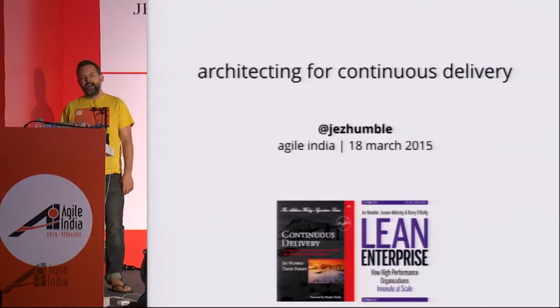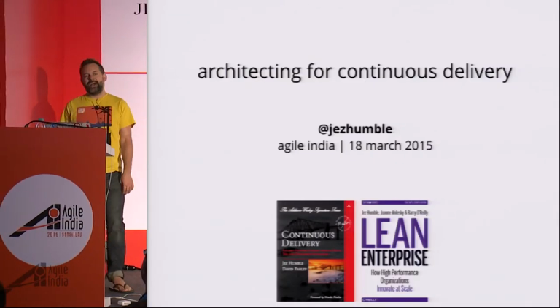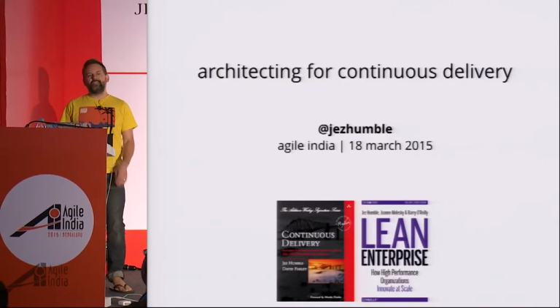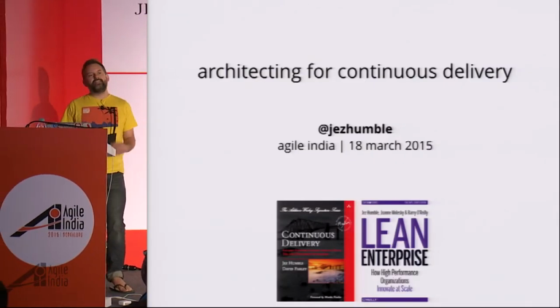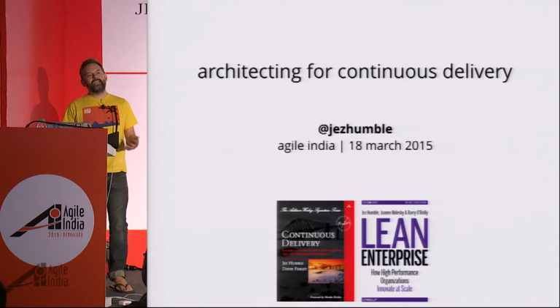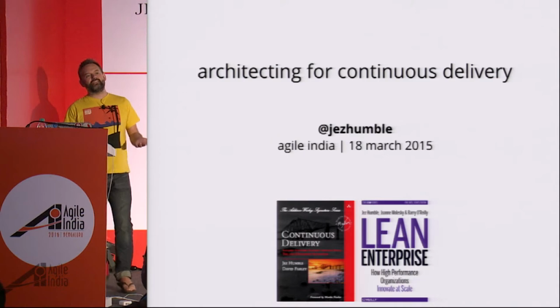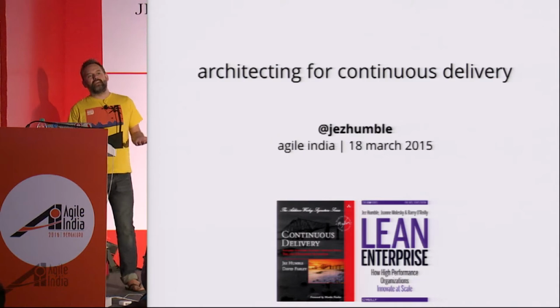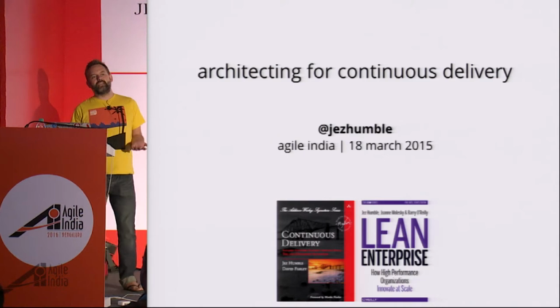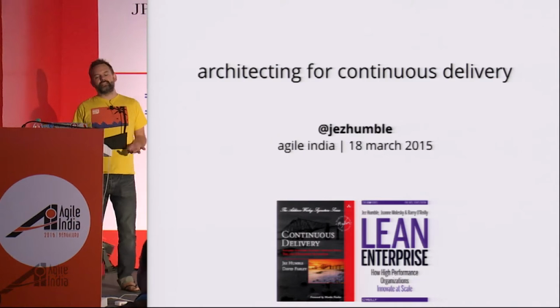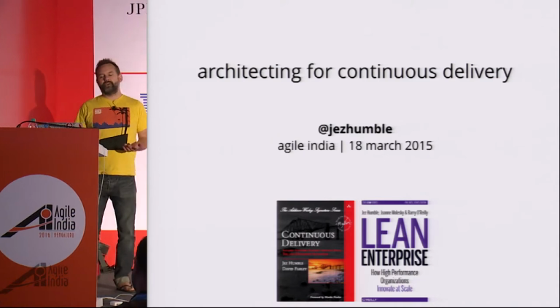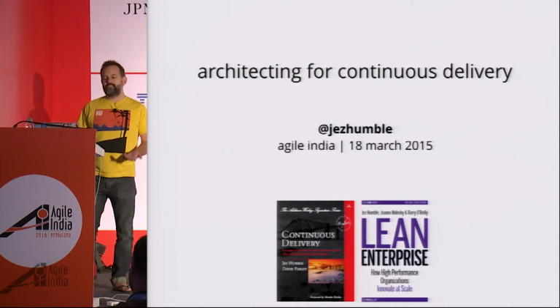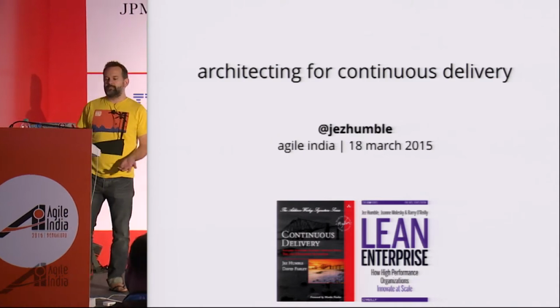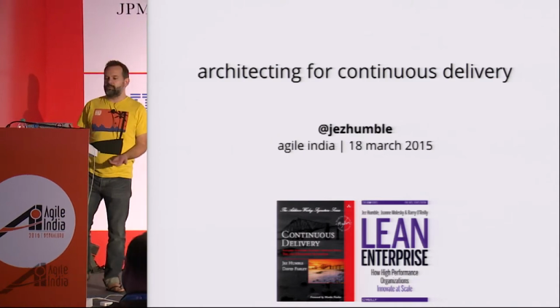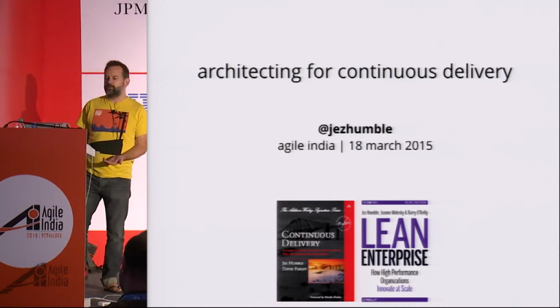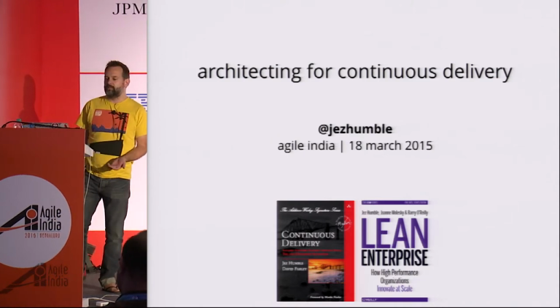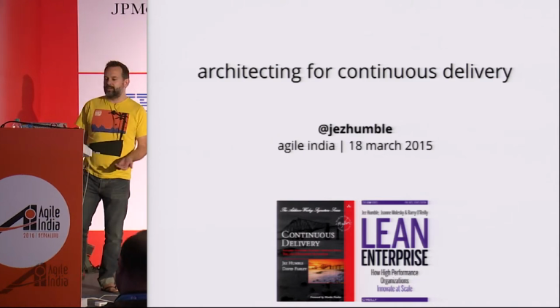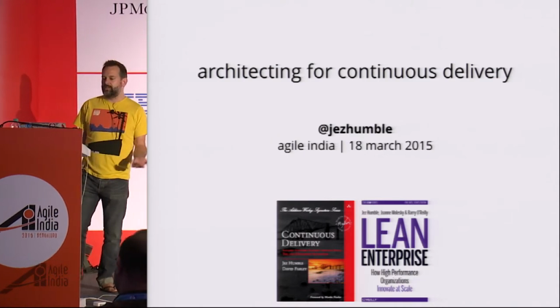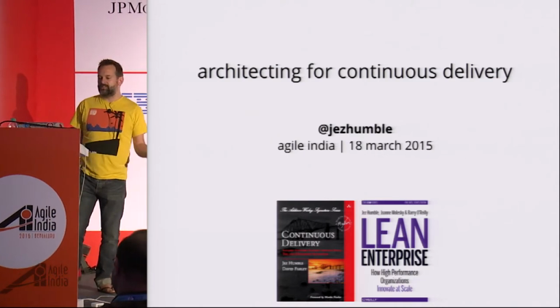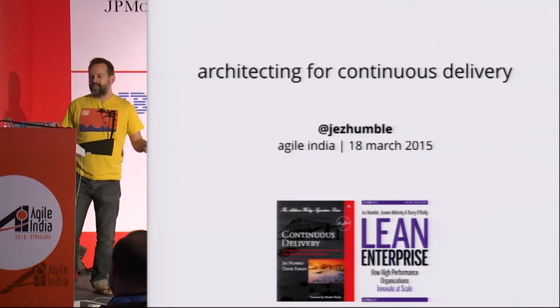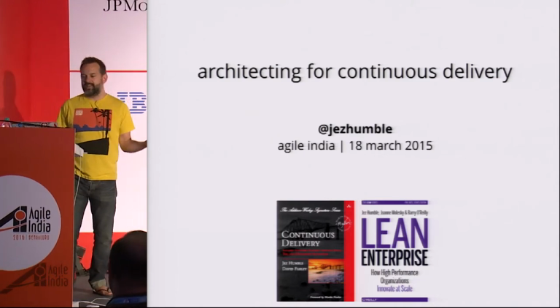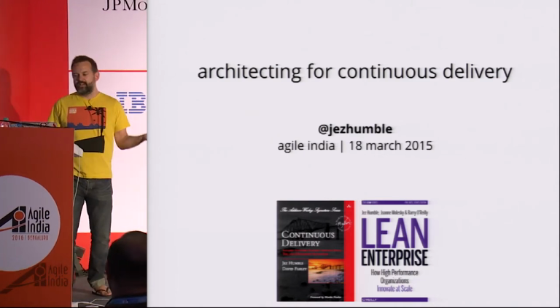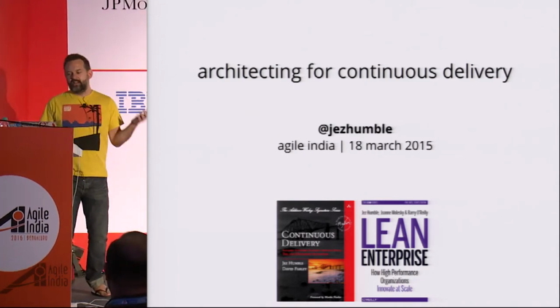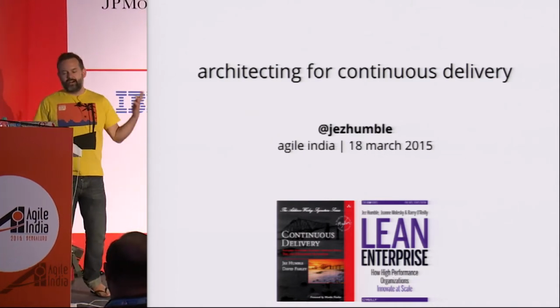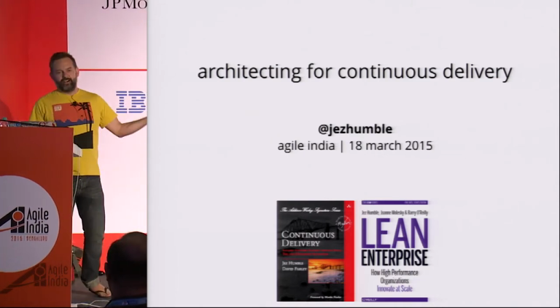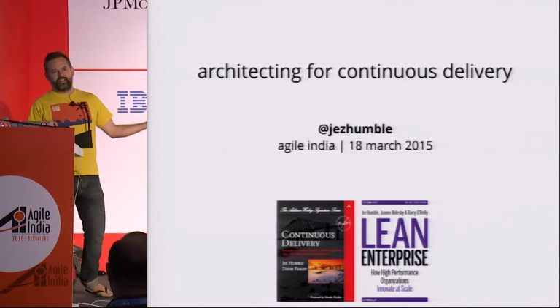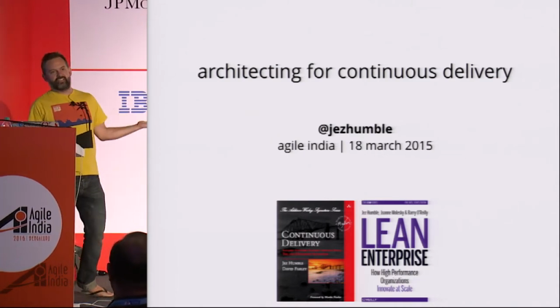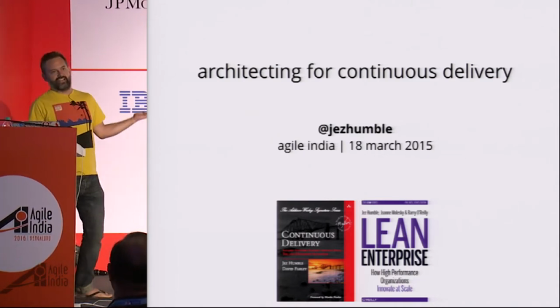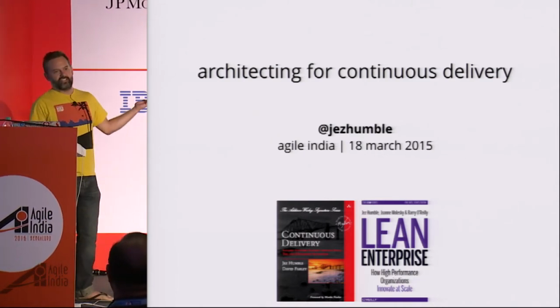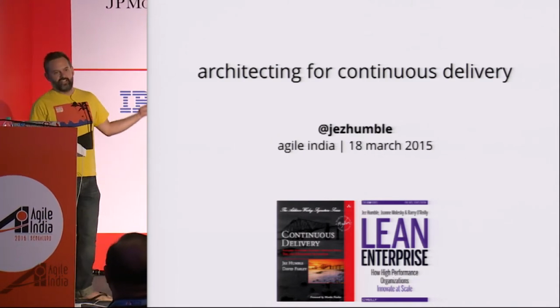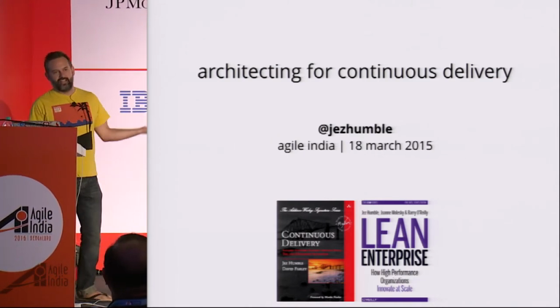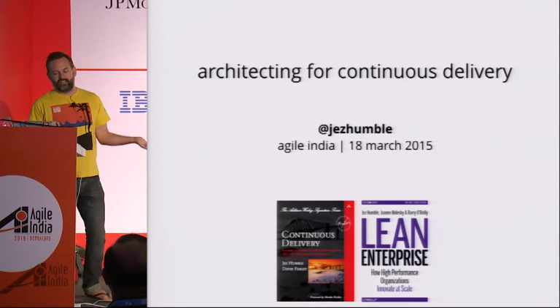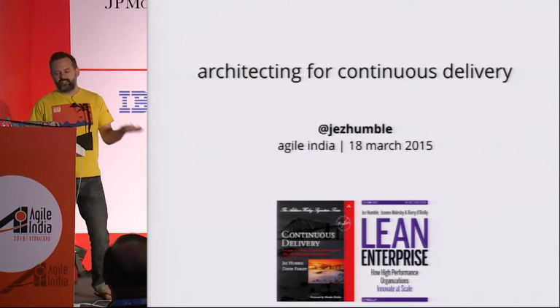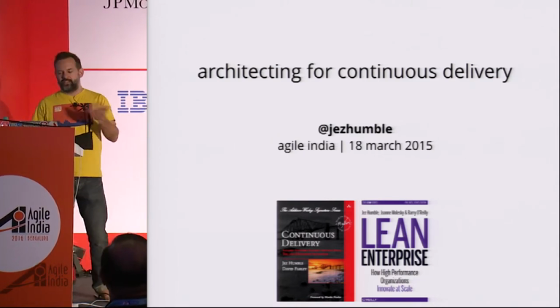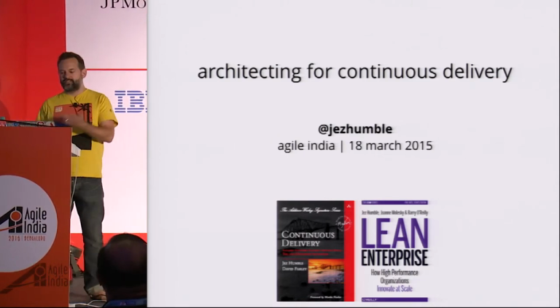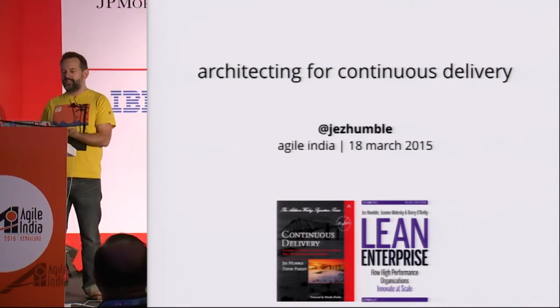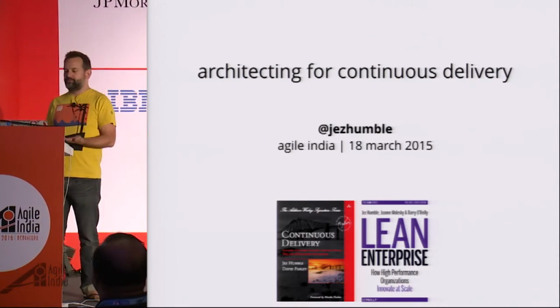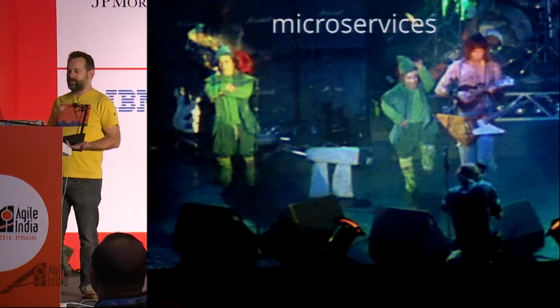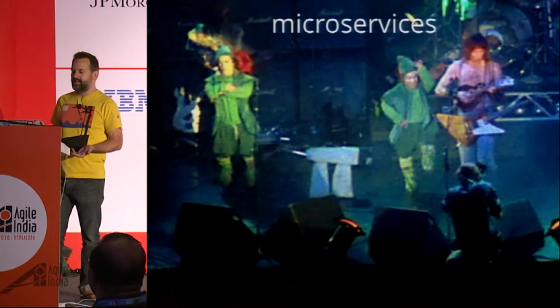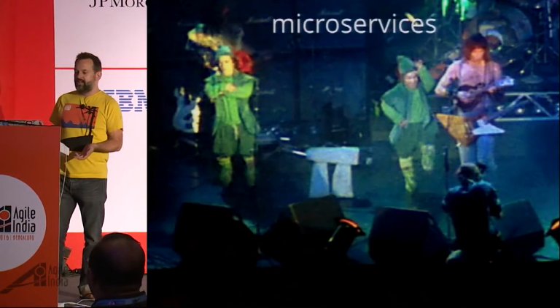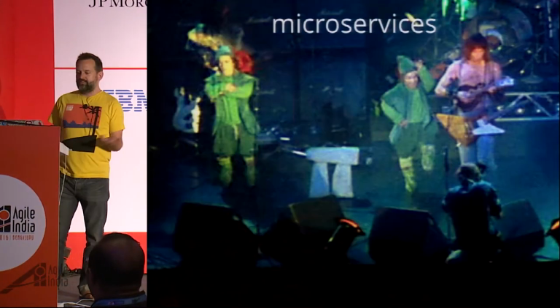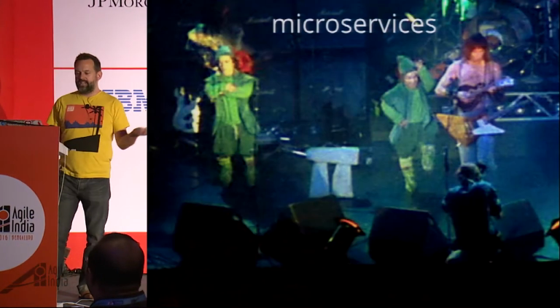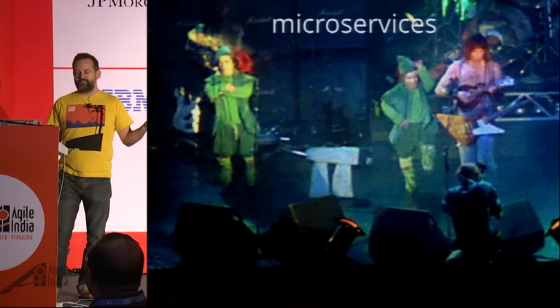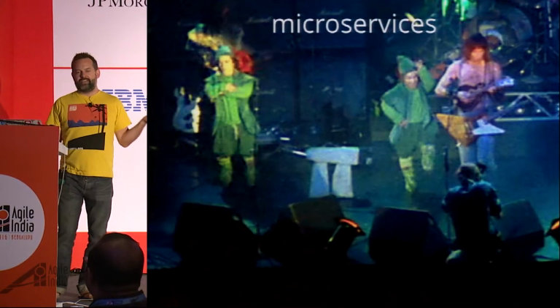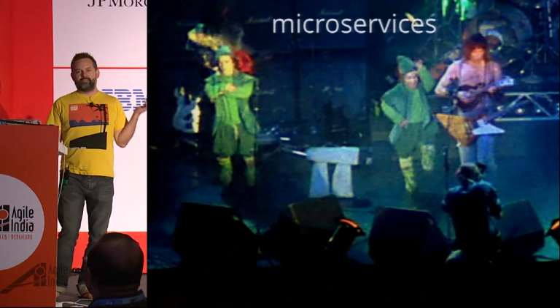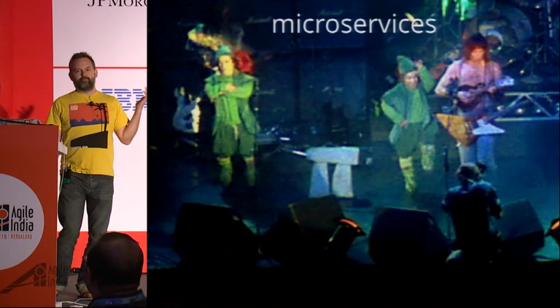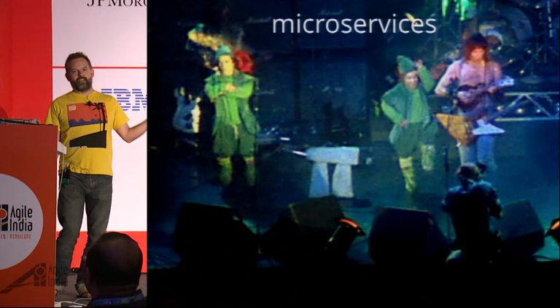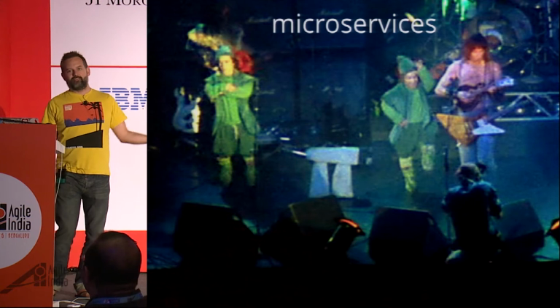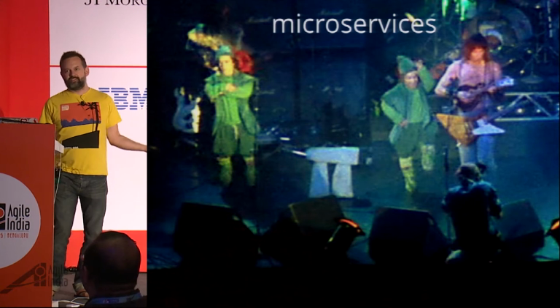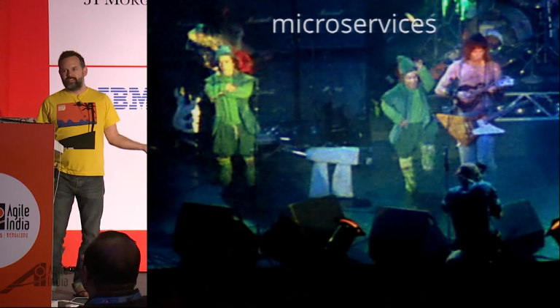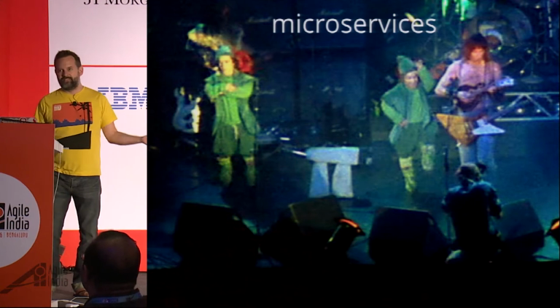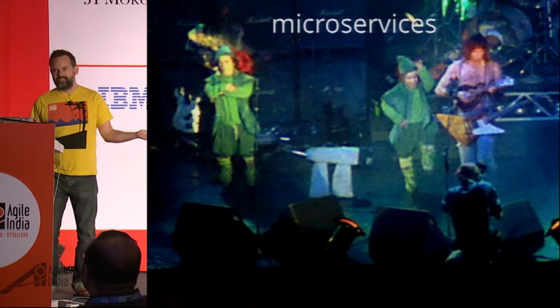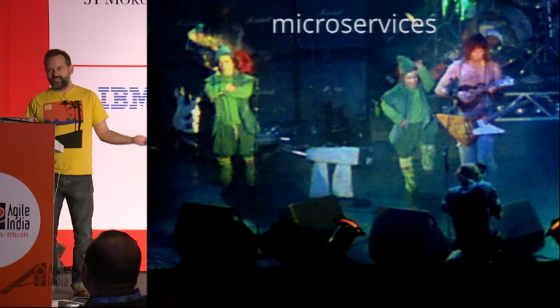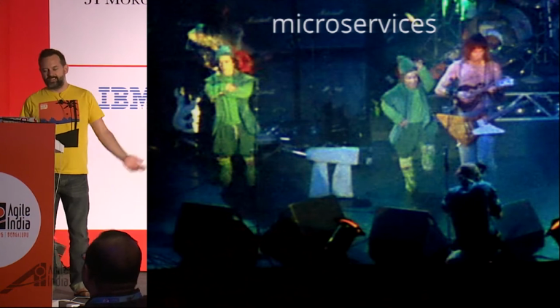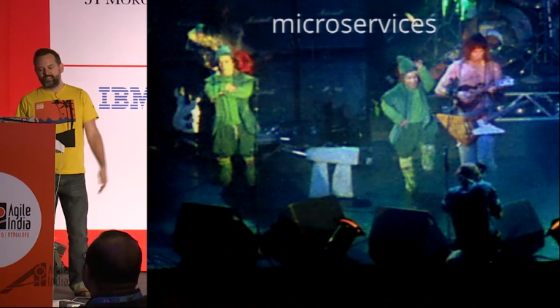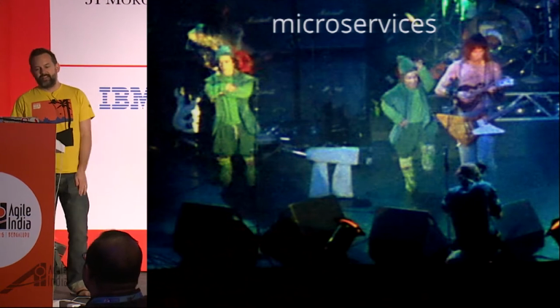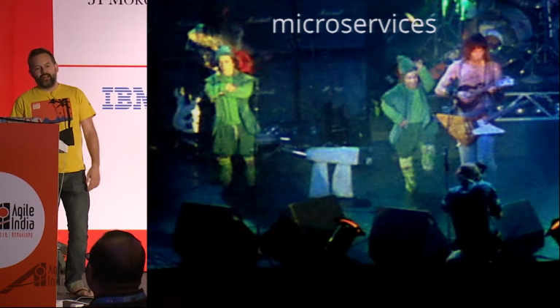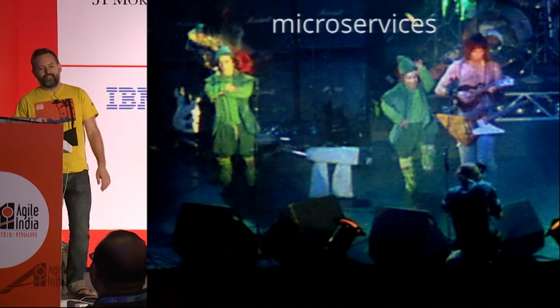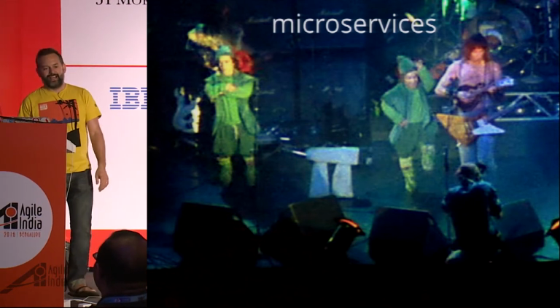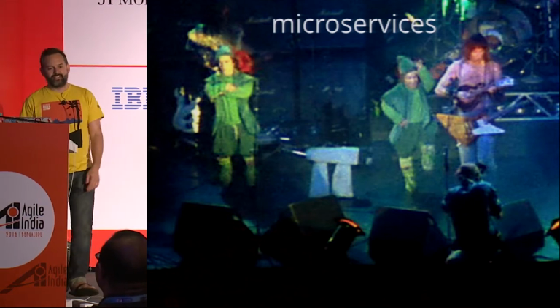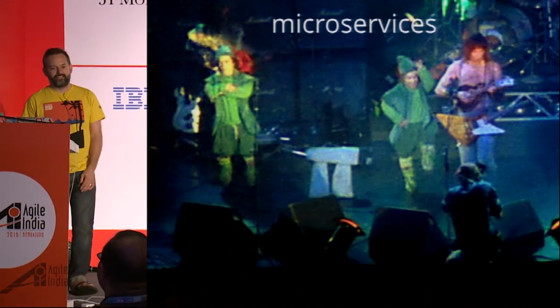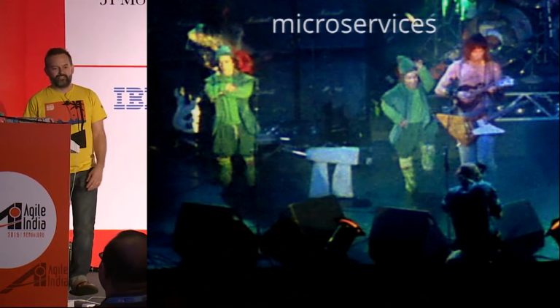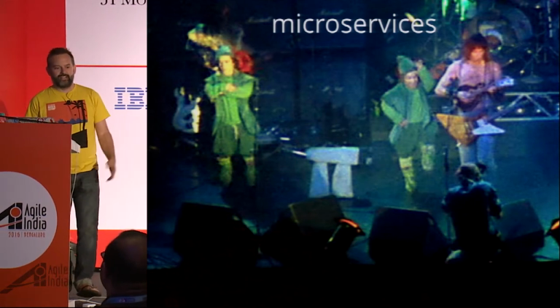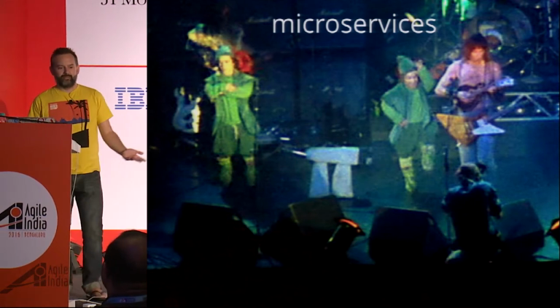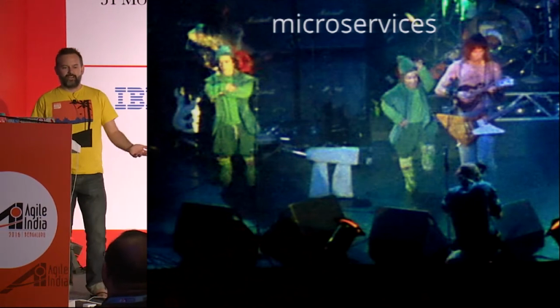These days, most people, when you say architecture and continuous delivery, they think microservices — that's the trendy word.